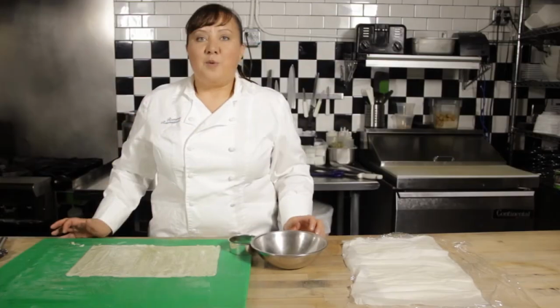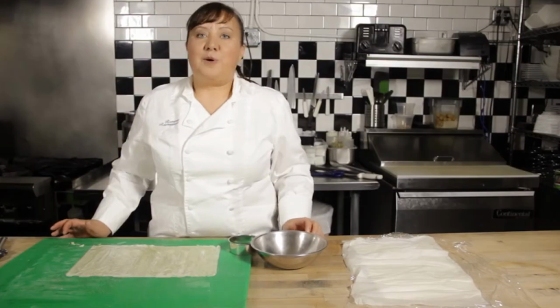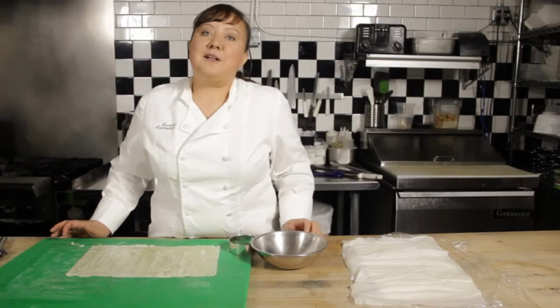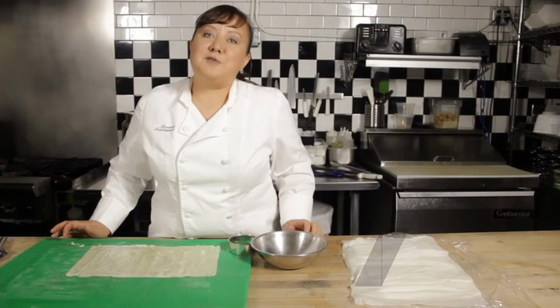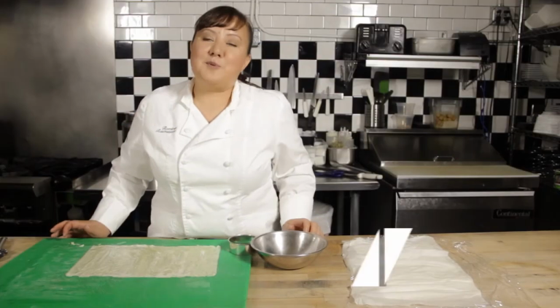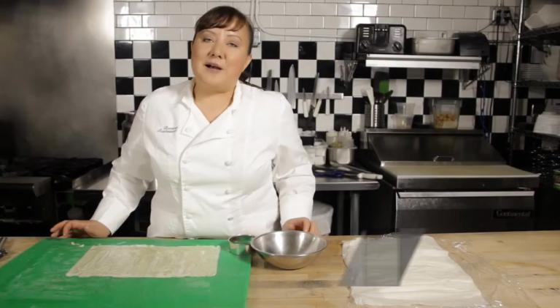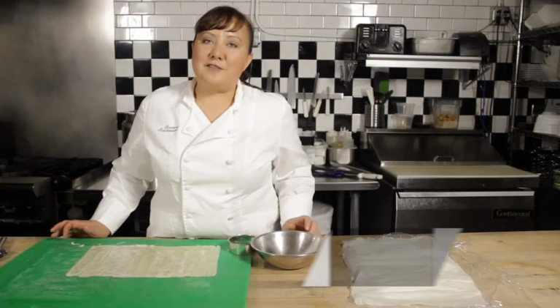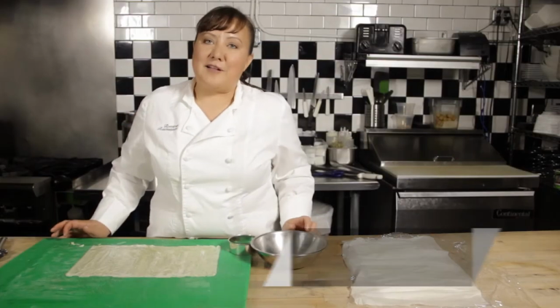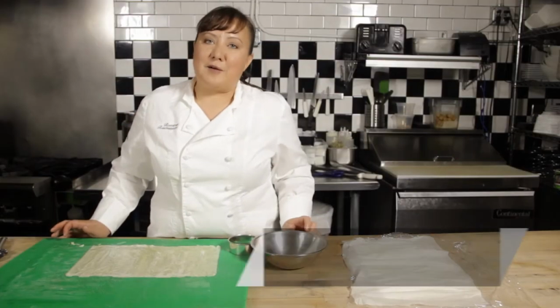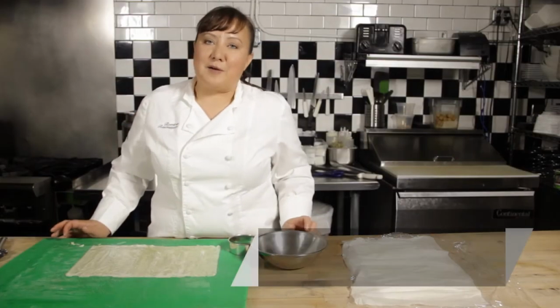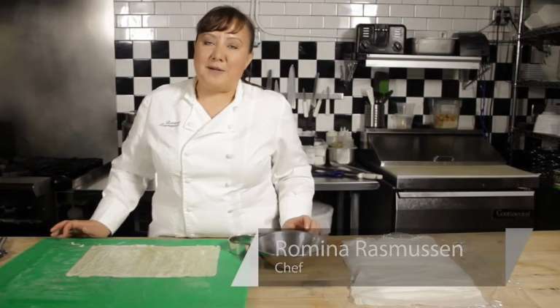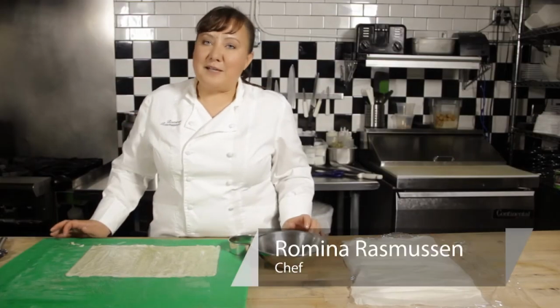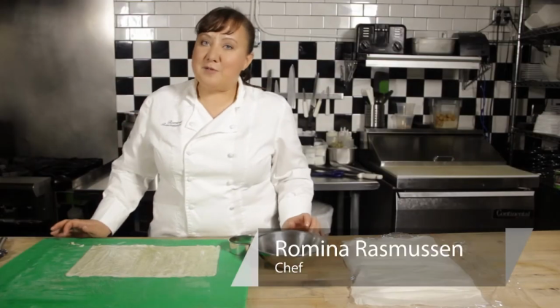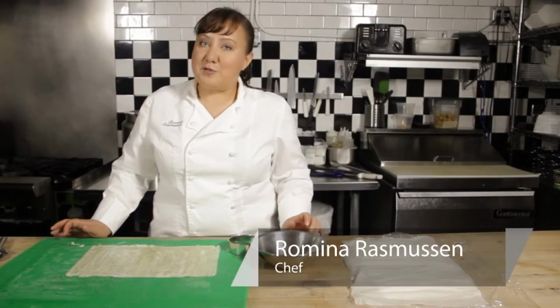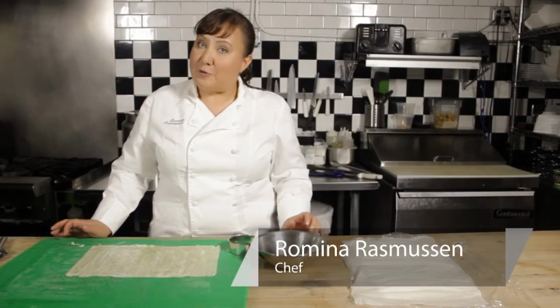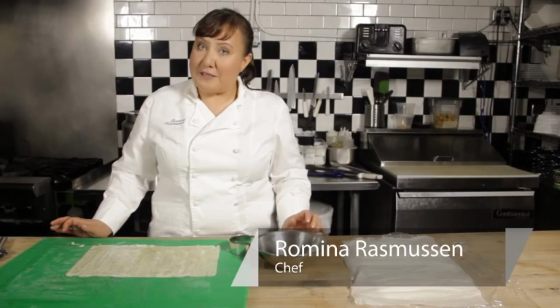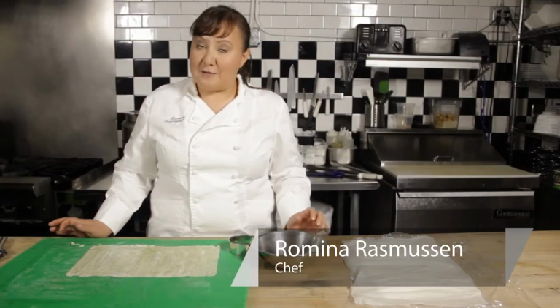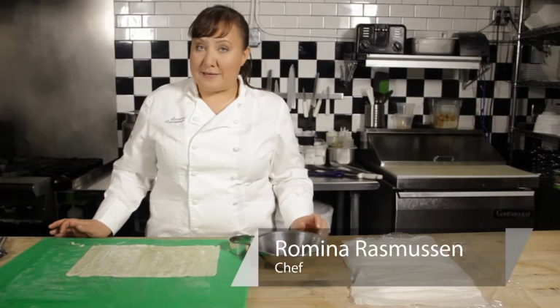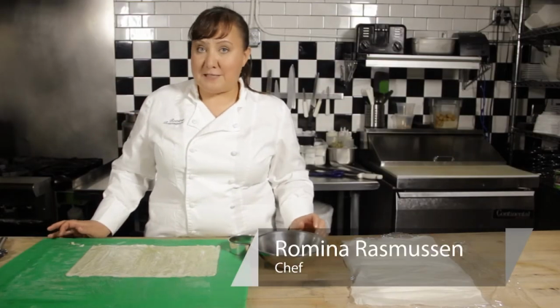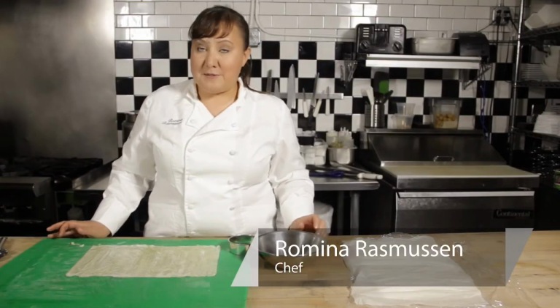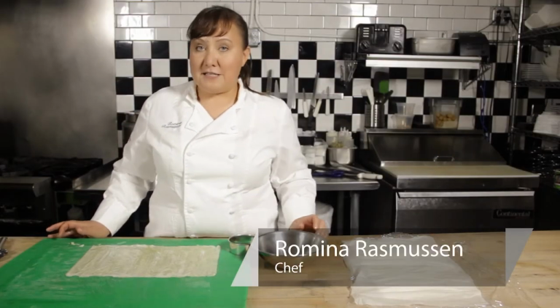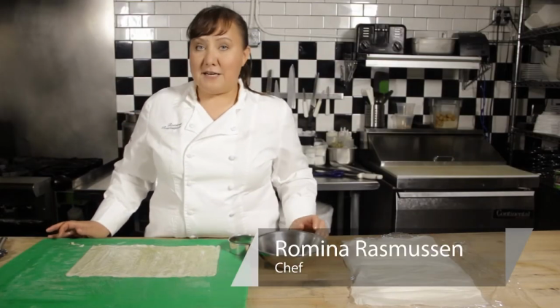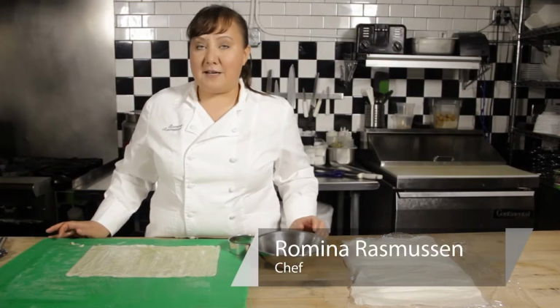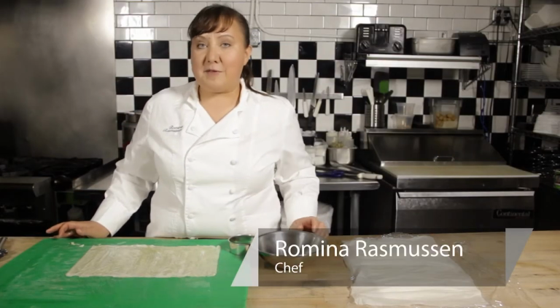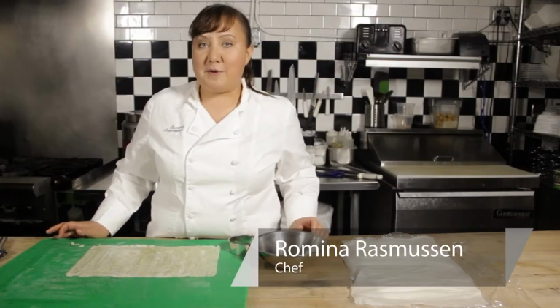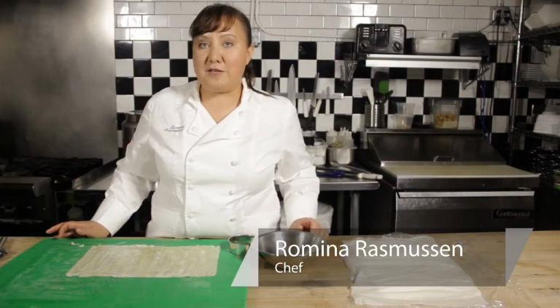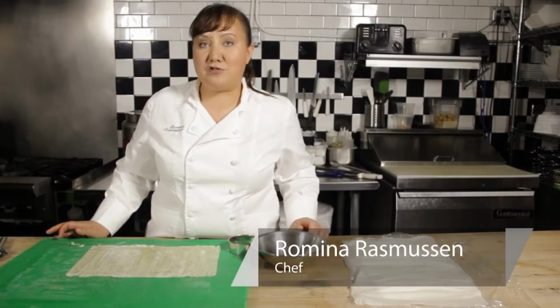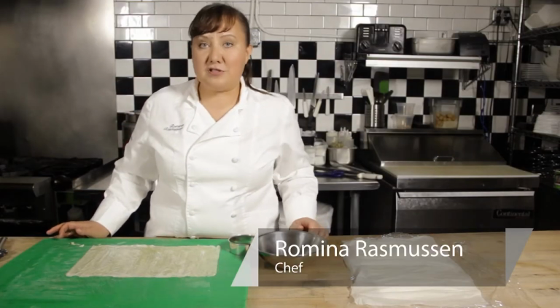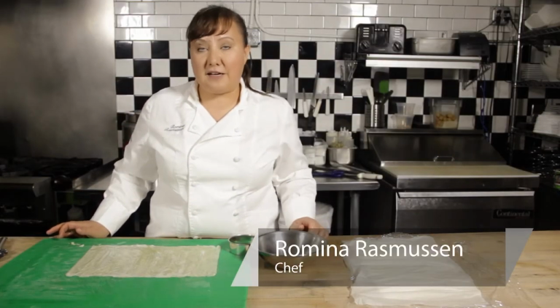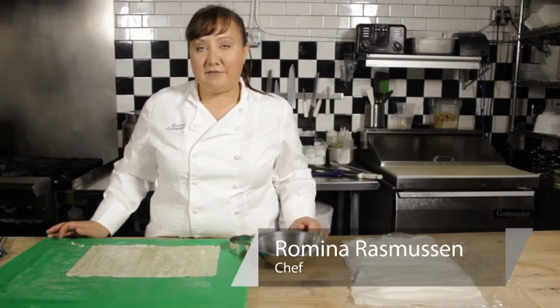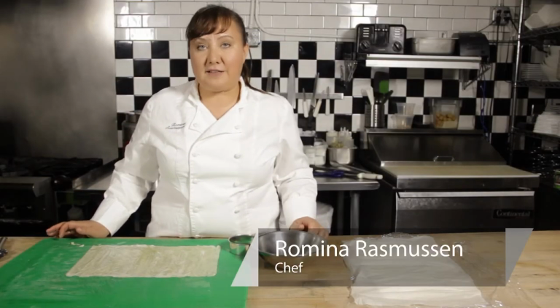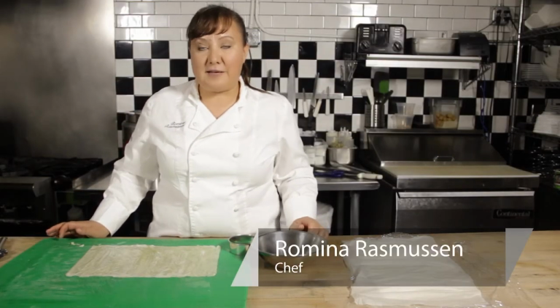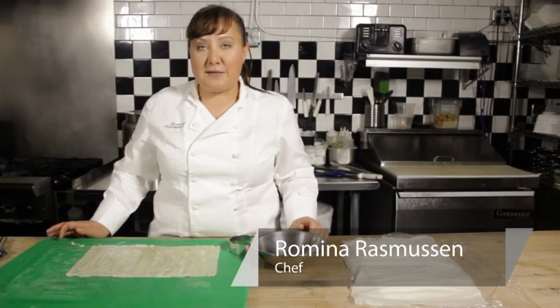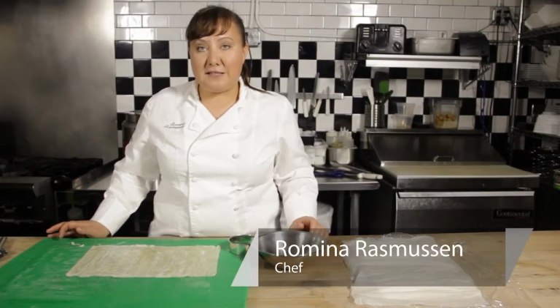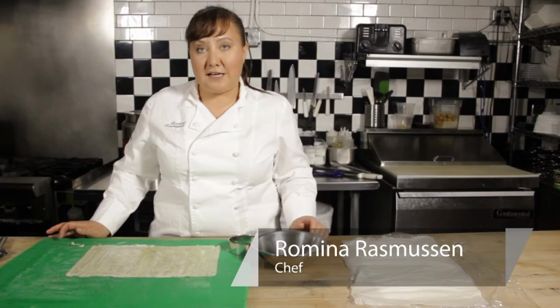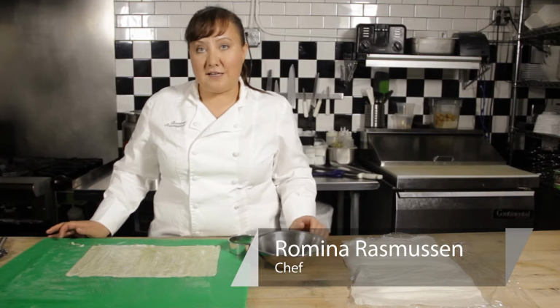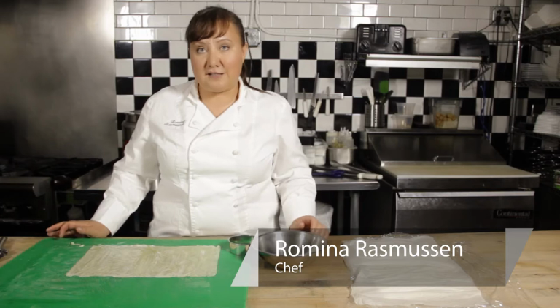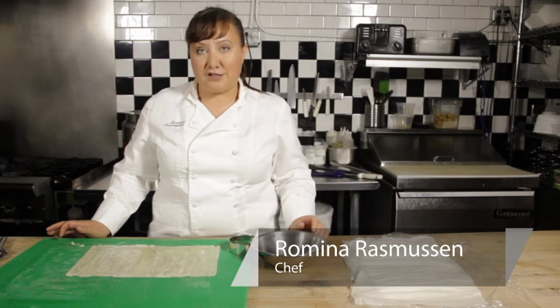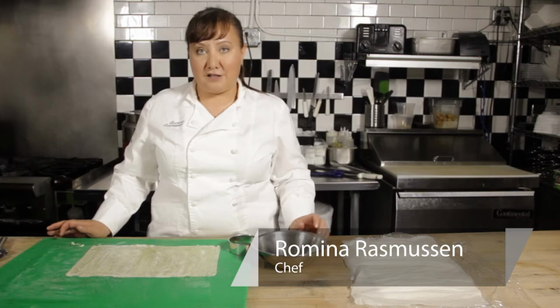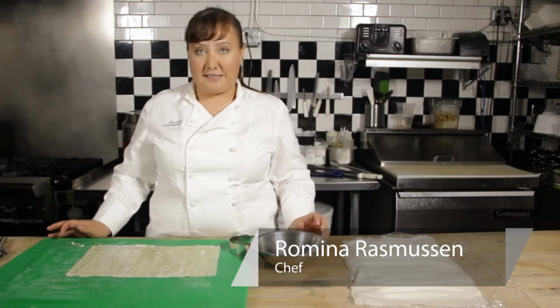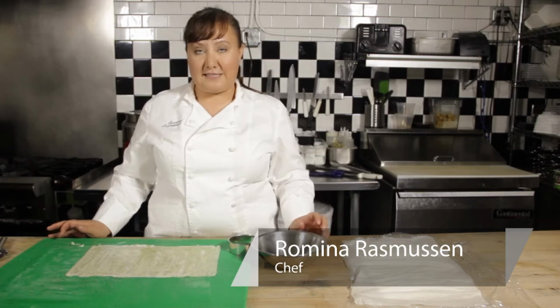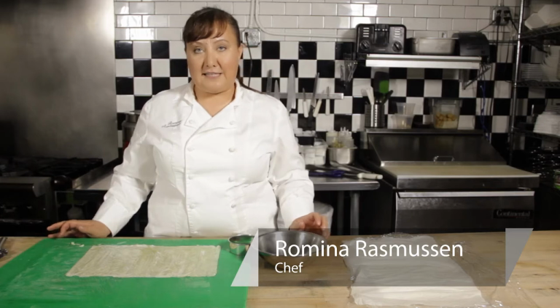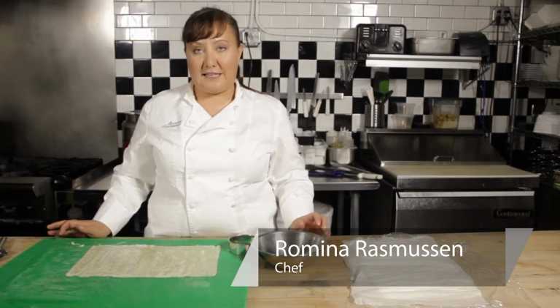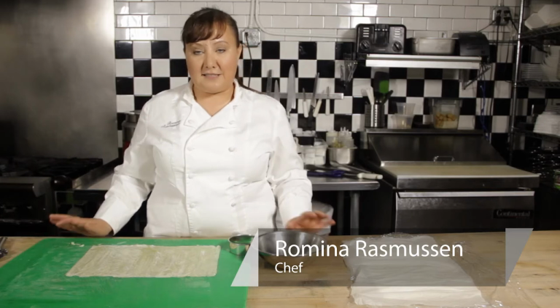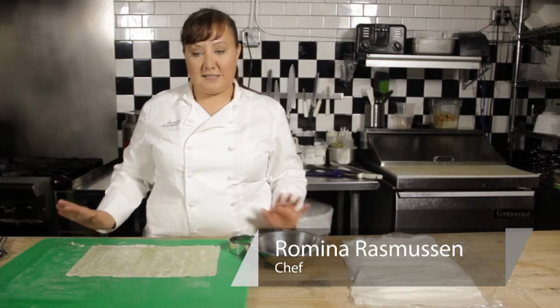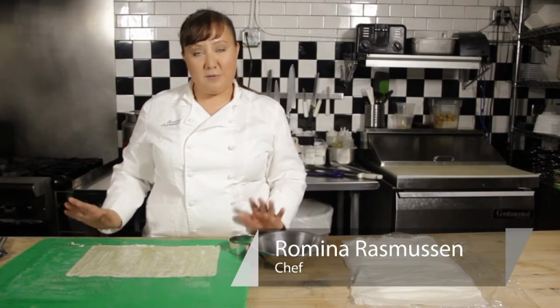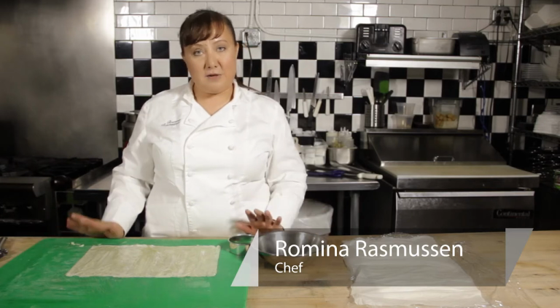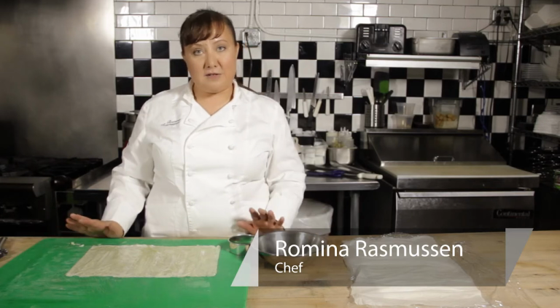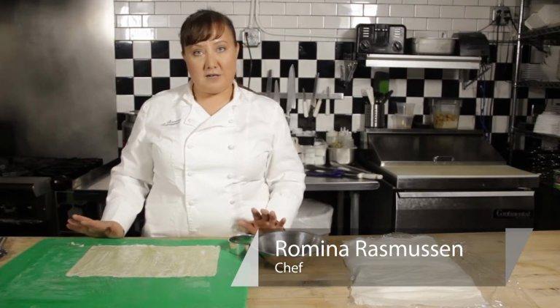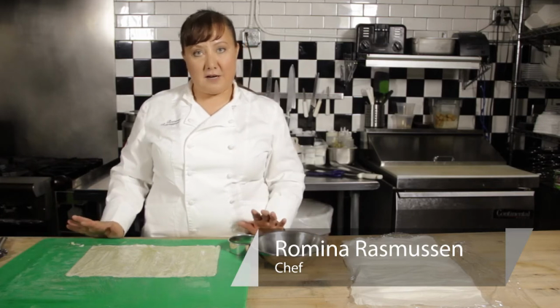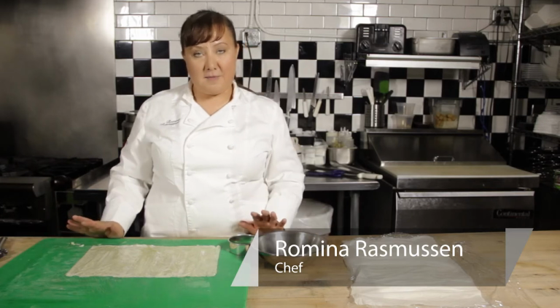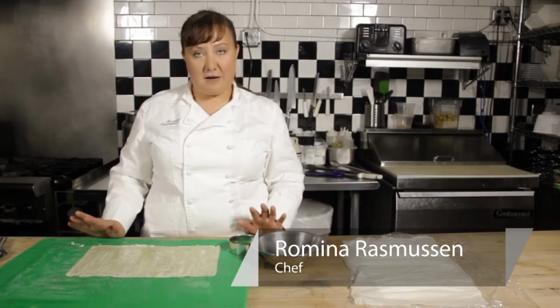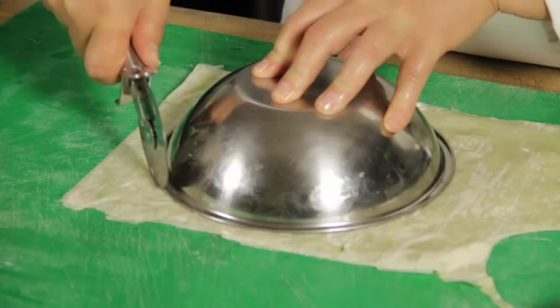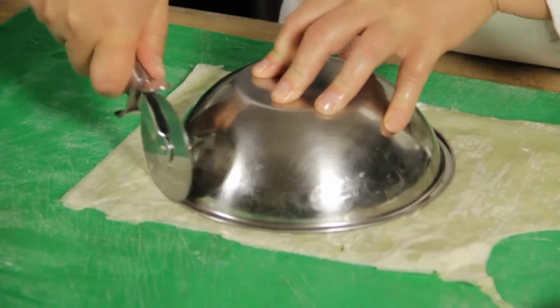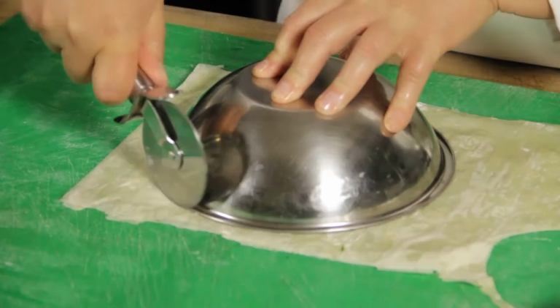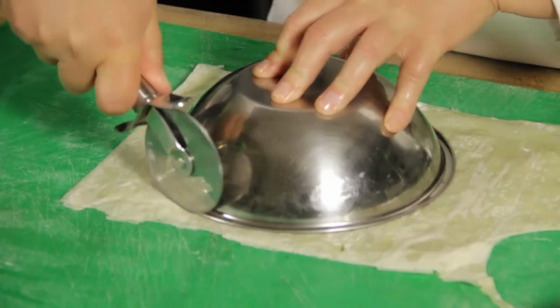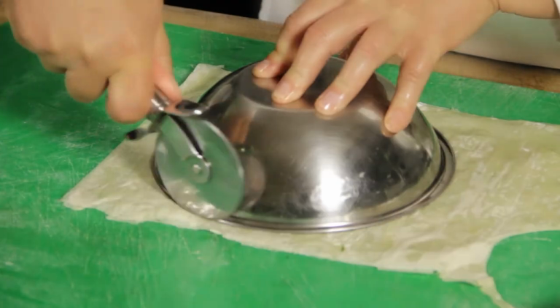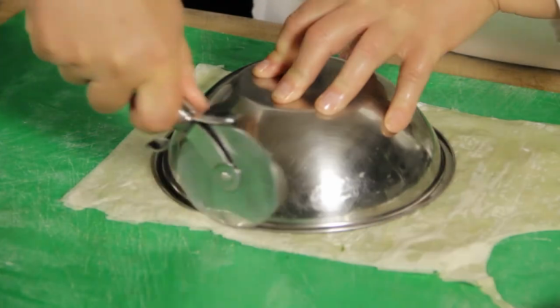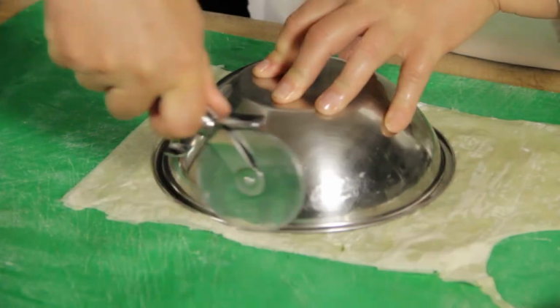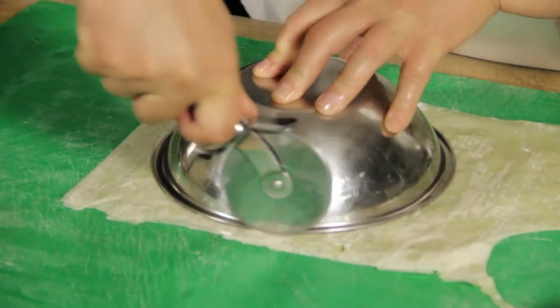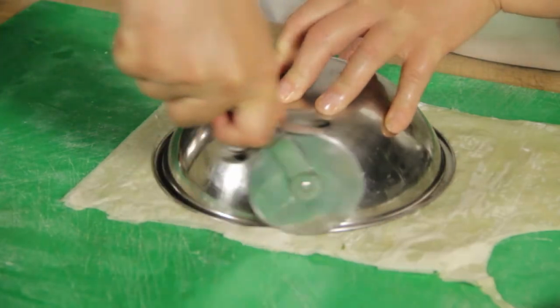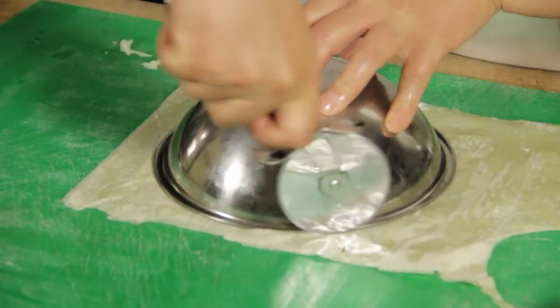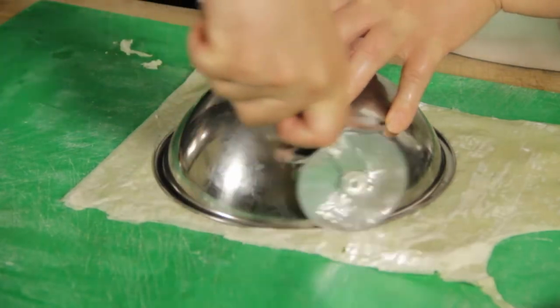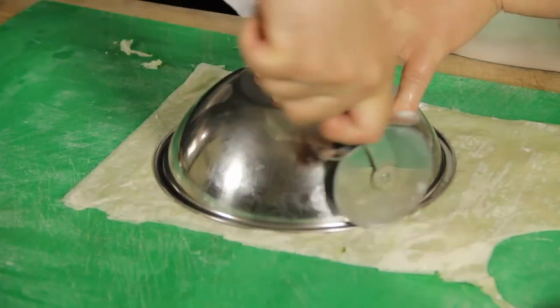Welcome to Wildflower. My name is Romina Rasmussen and I'm the pastry chef at L'Aimed Len in Salt Lake City. Today we're going to talk about cutting a circle out of phyllo.